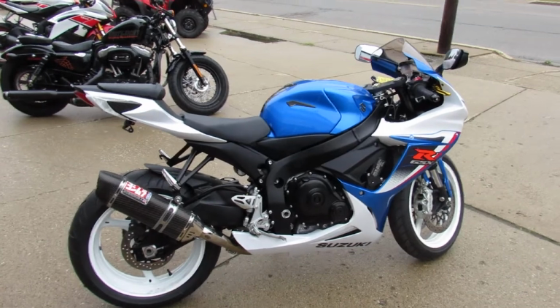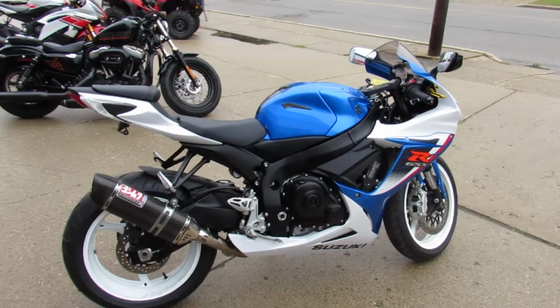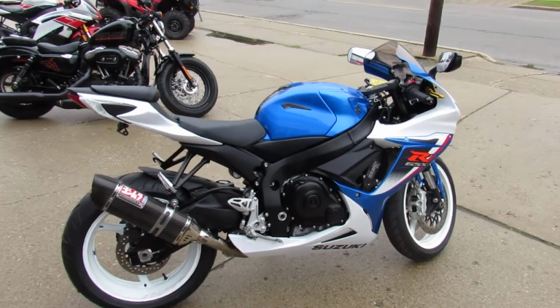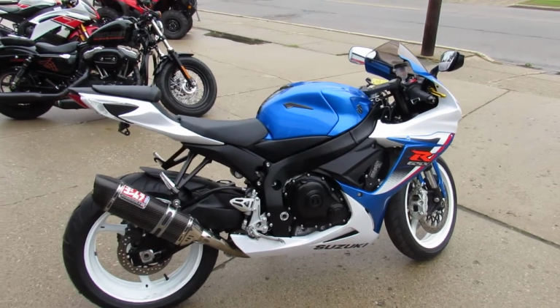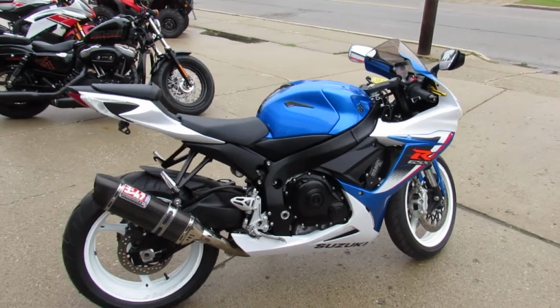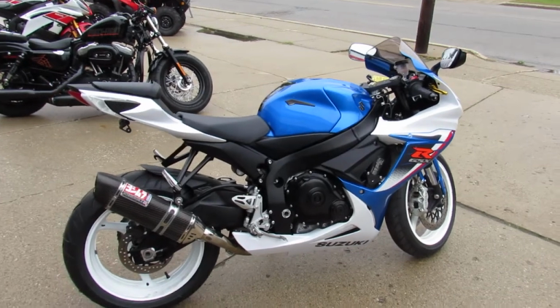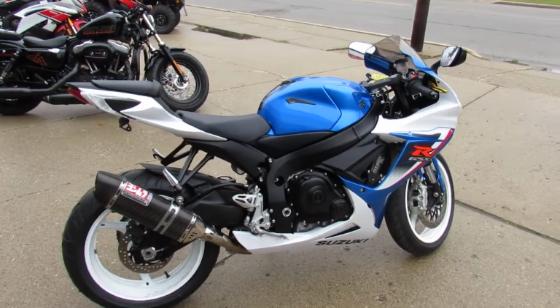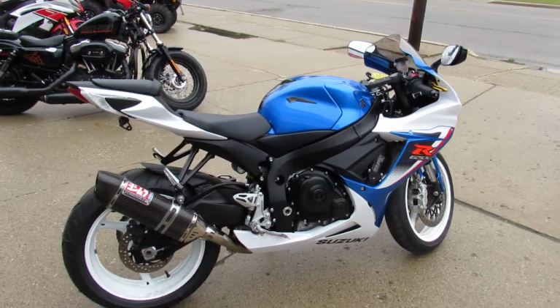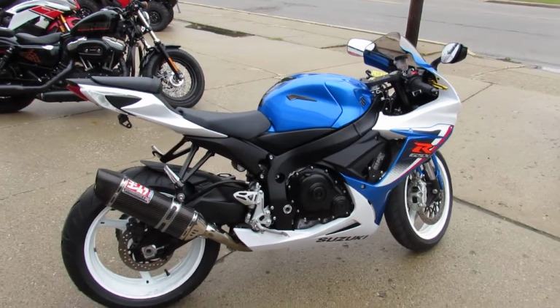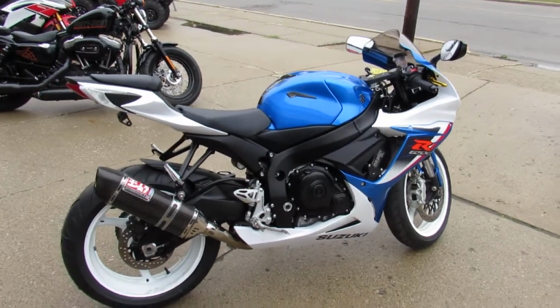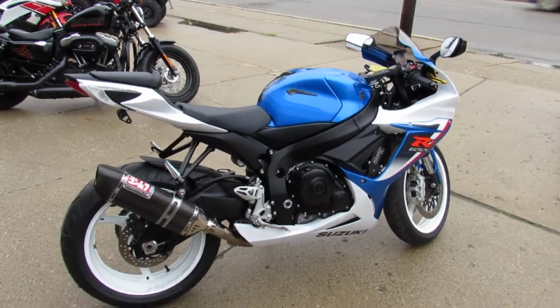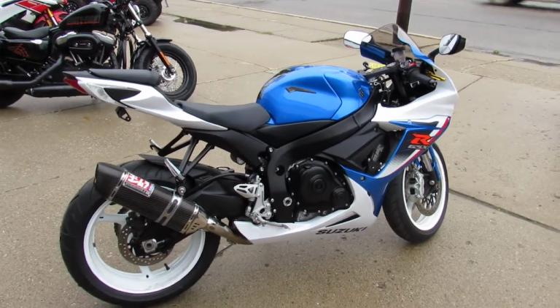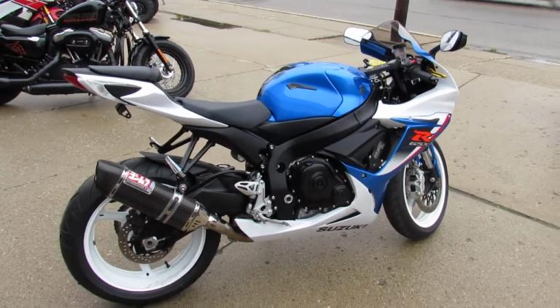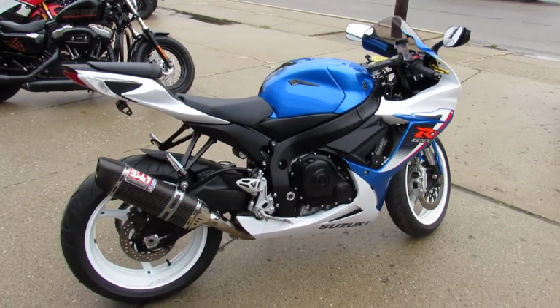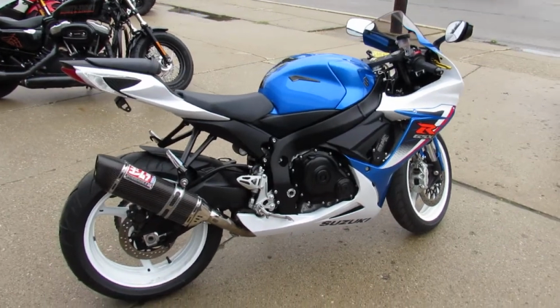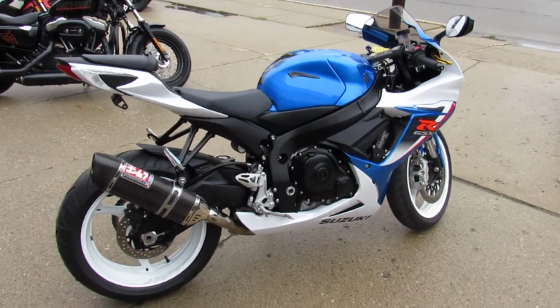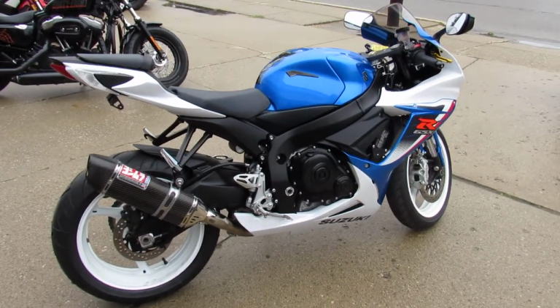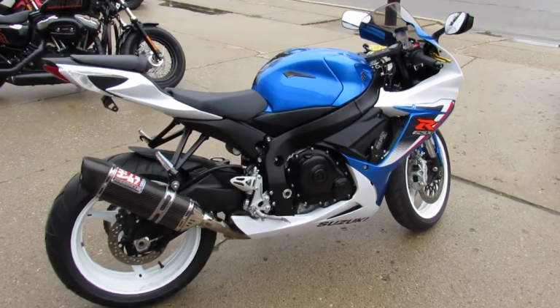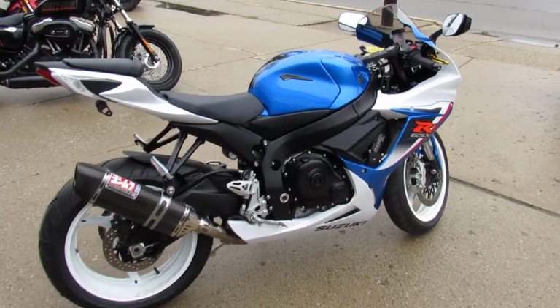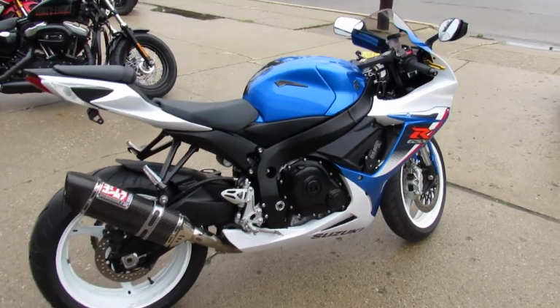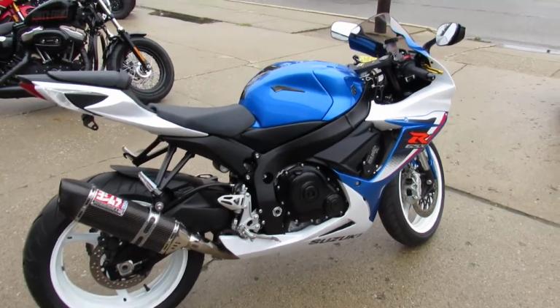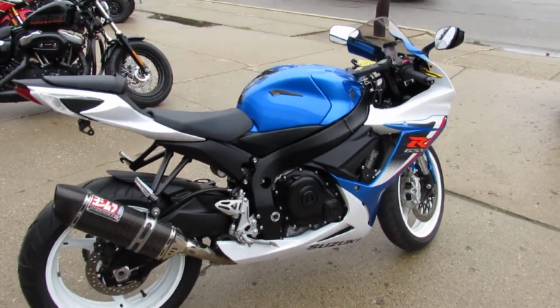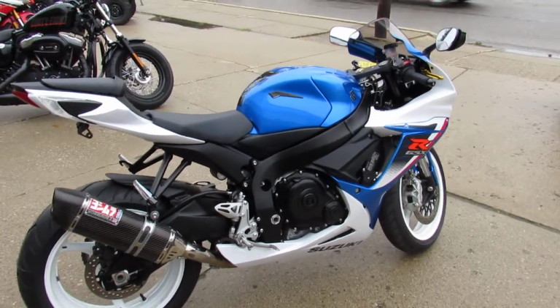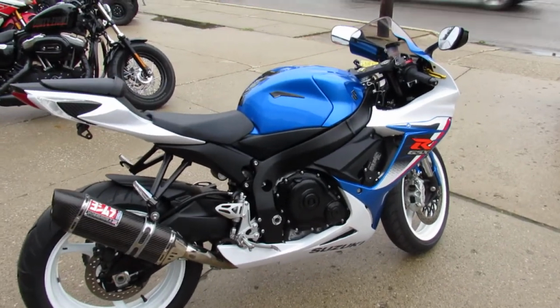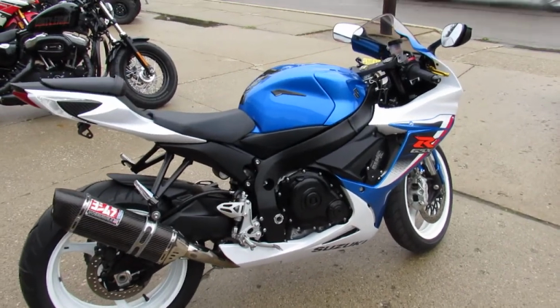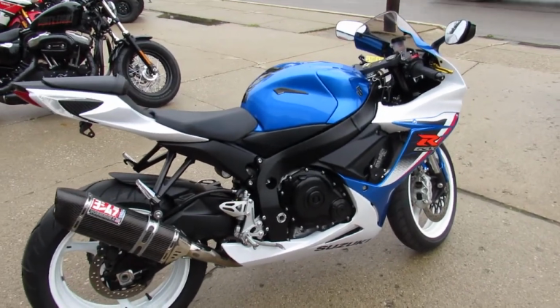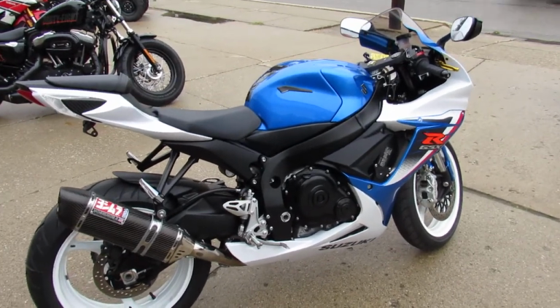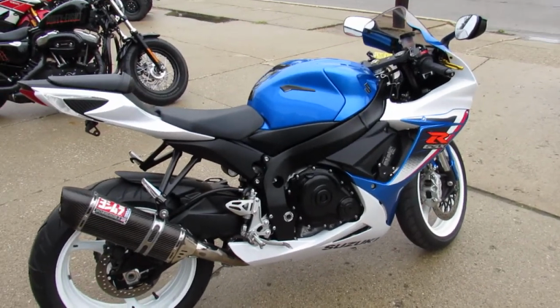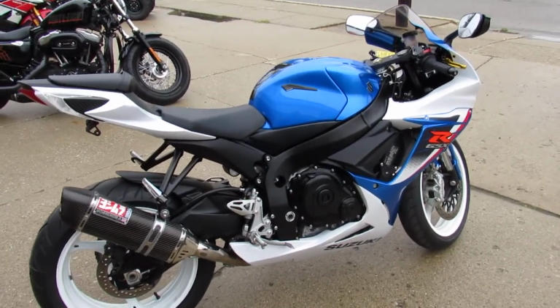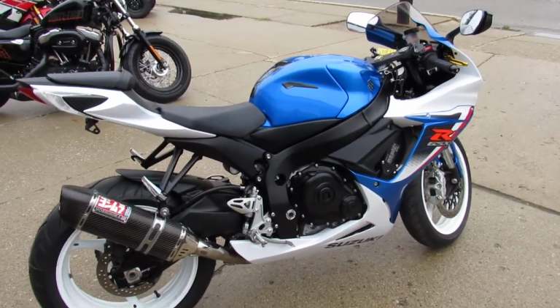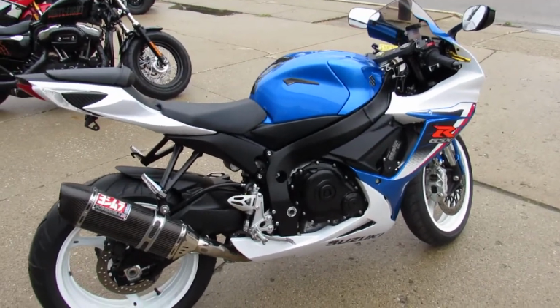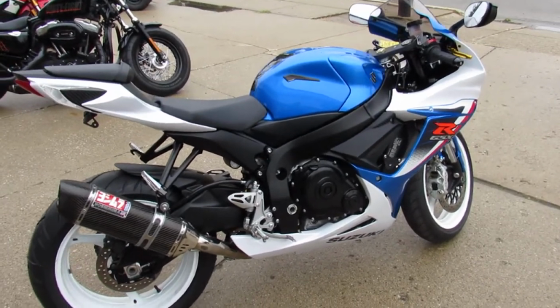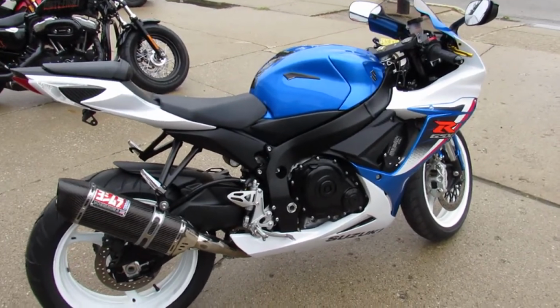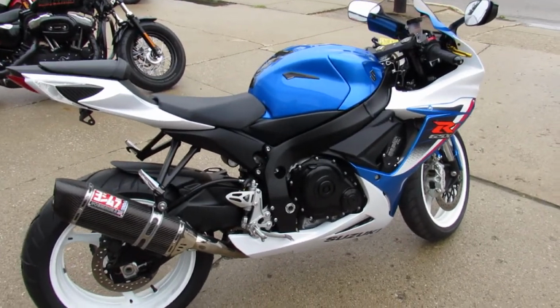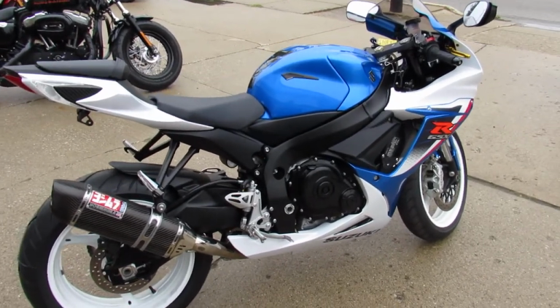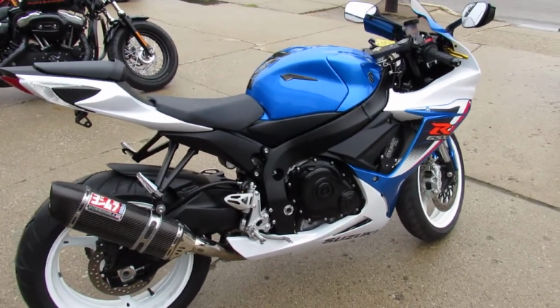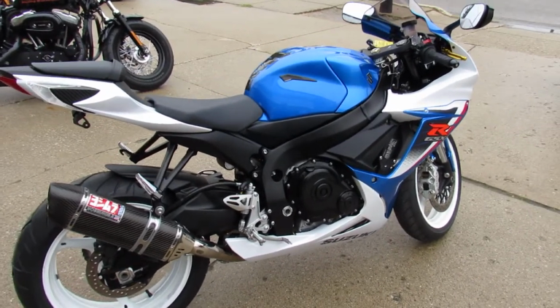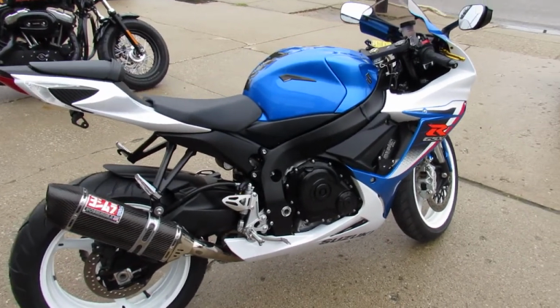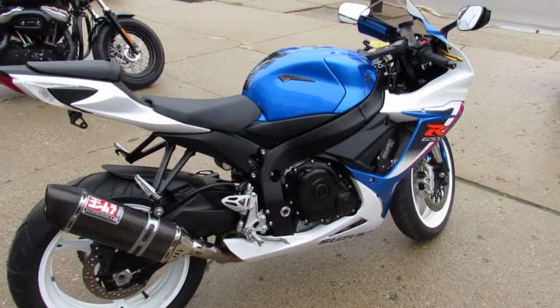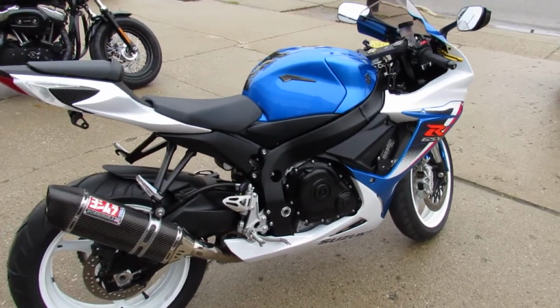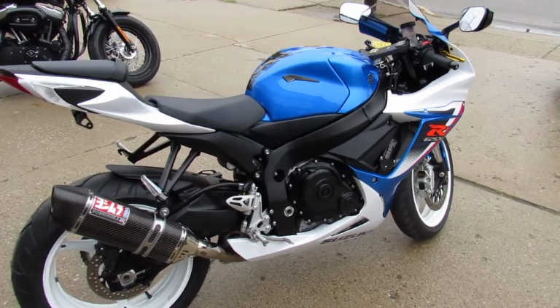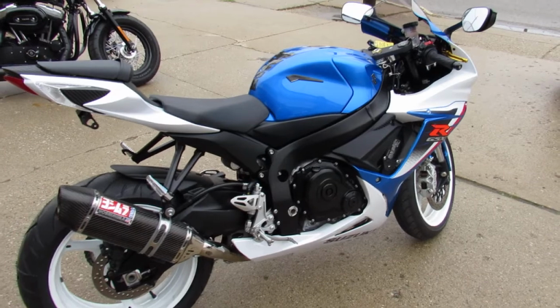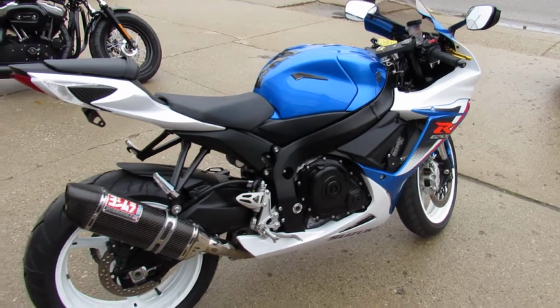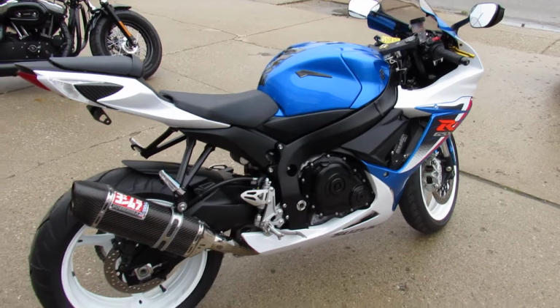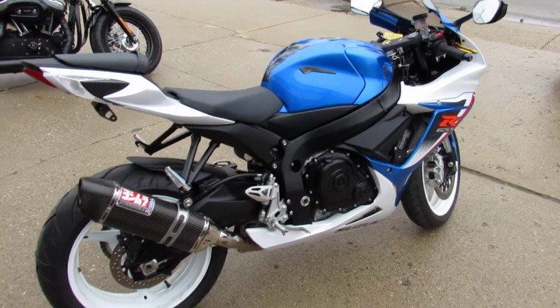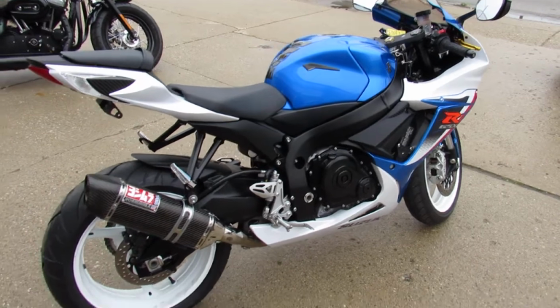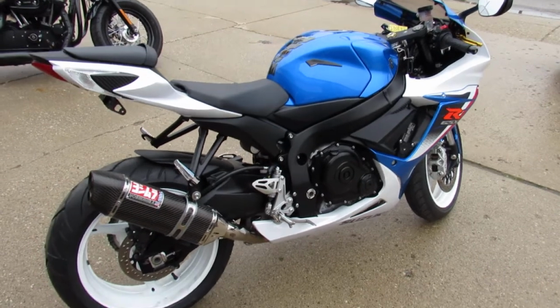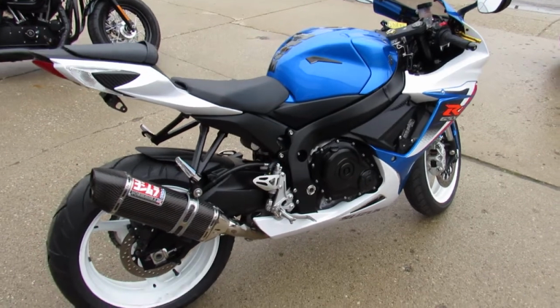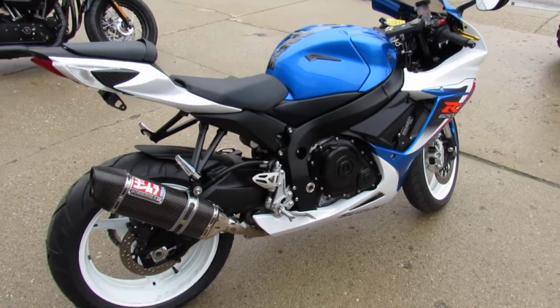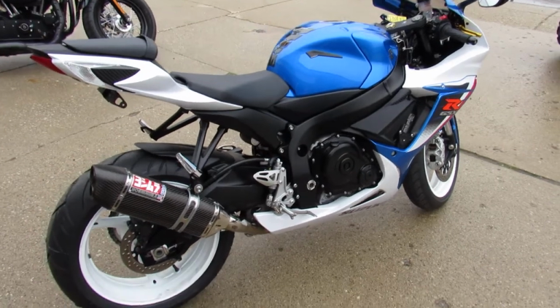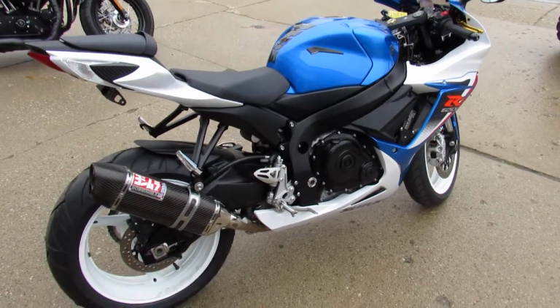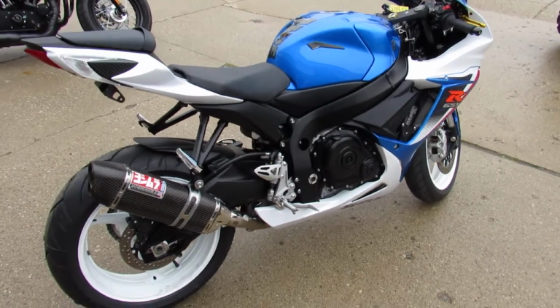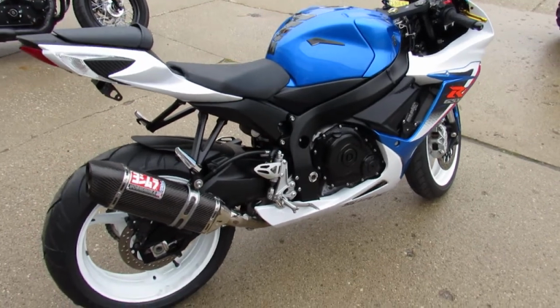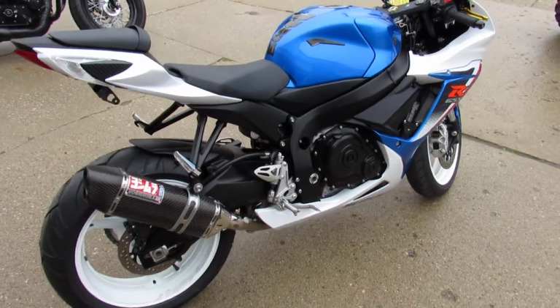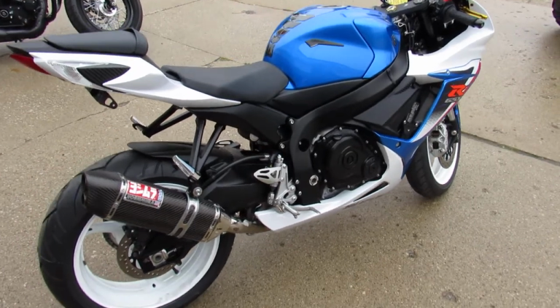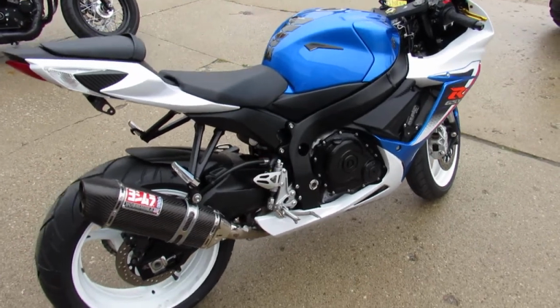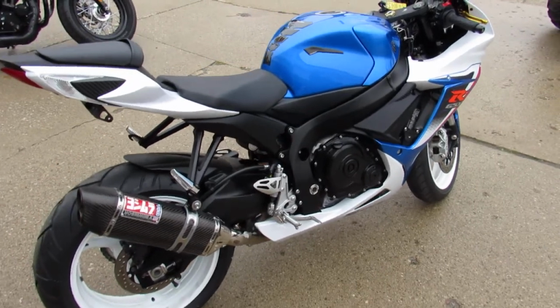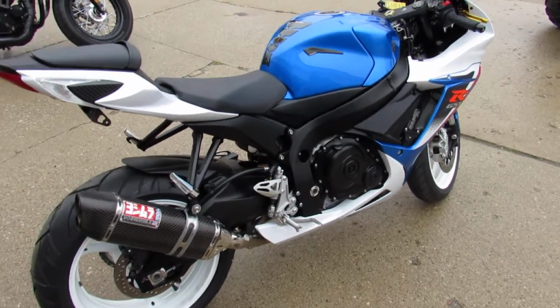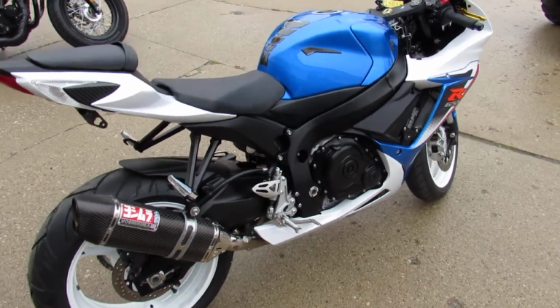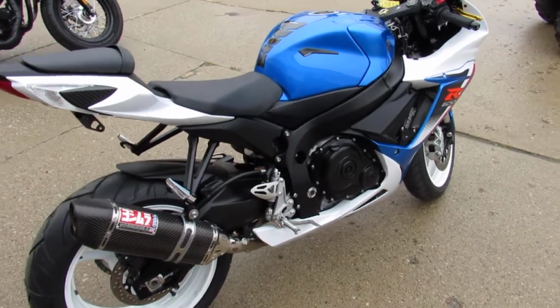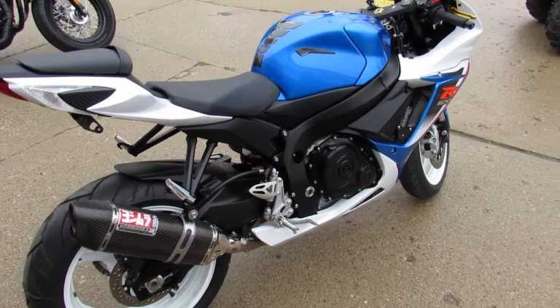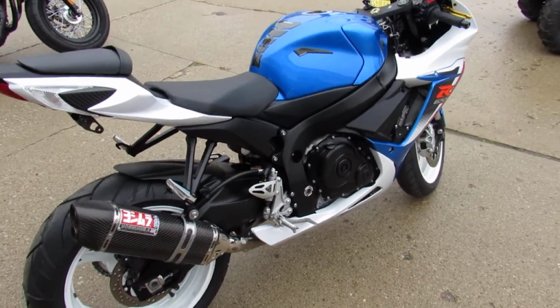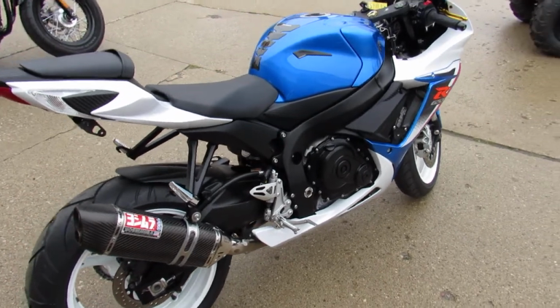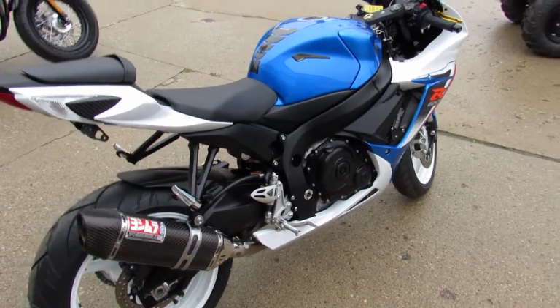Hey everyone, Approval Powersports here with another sharp, clean, low mileage sport bike for sale.